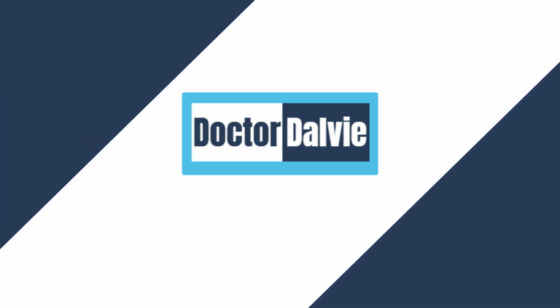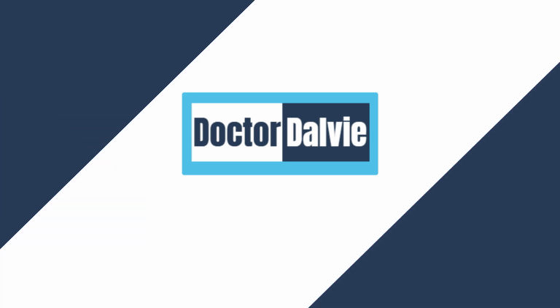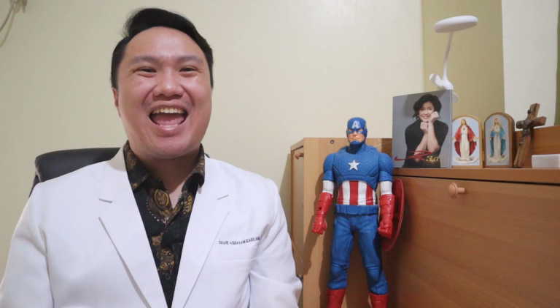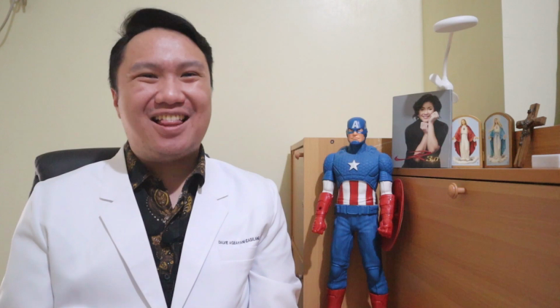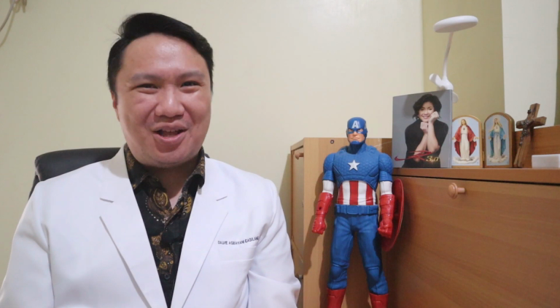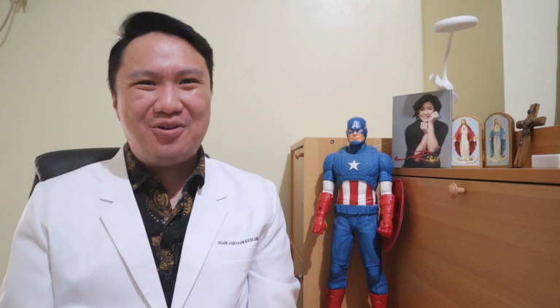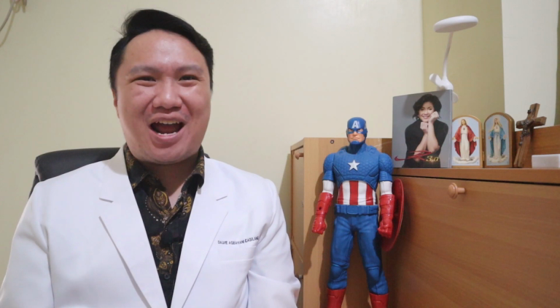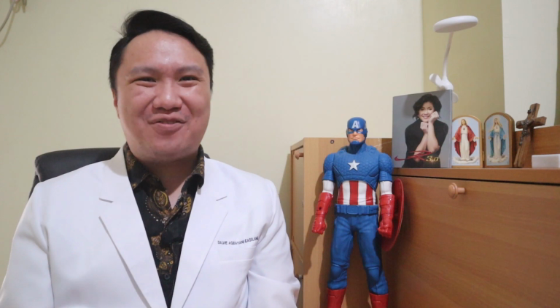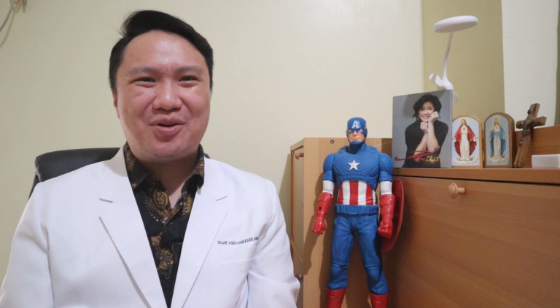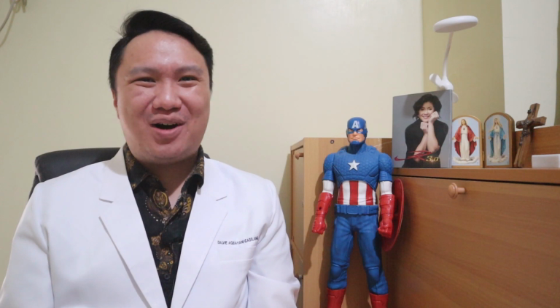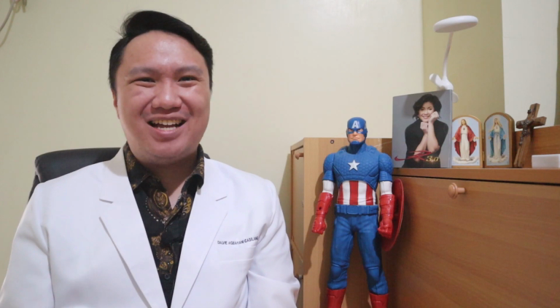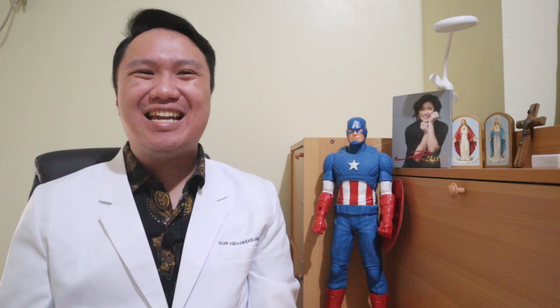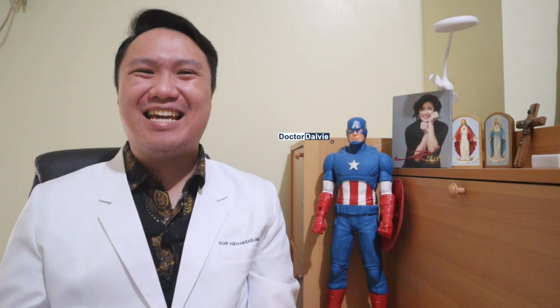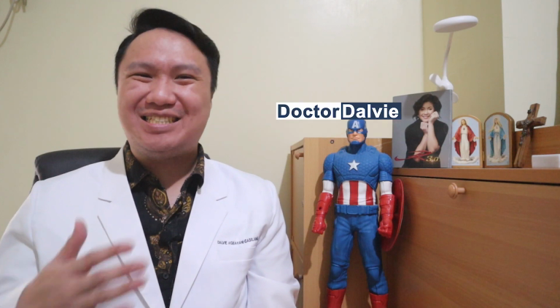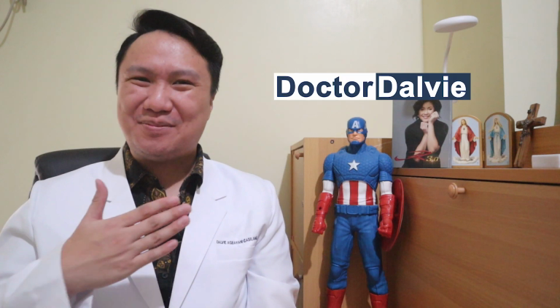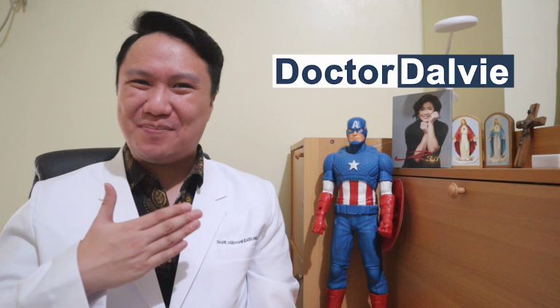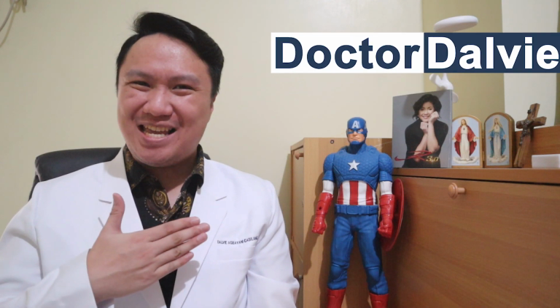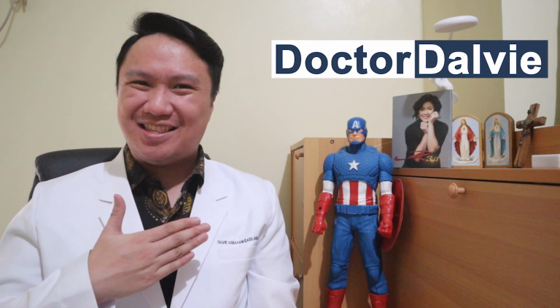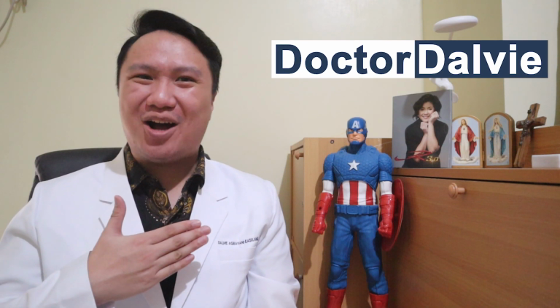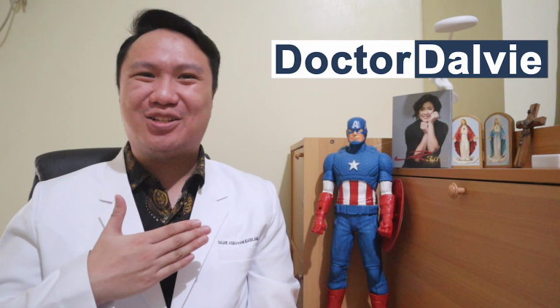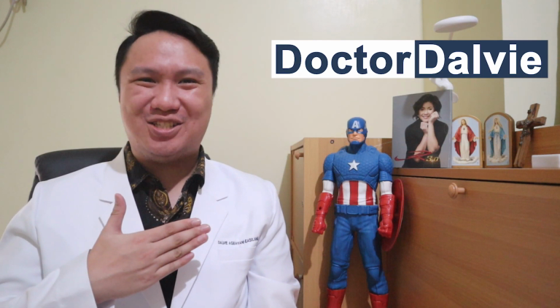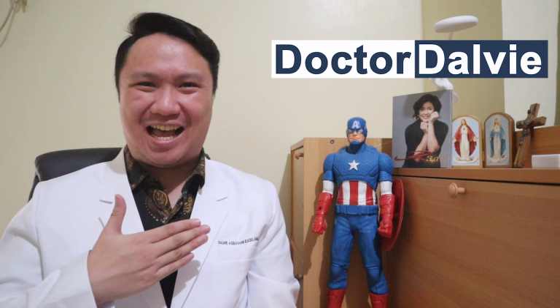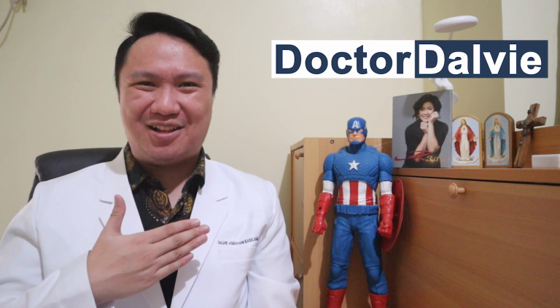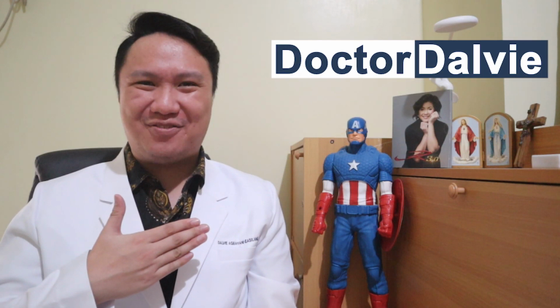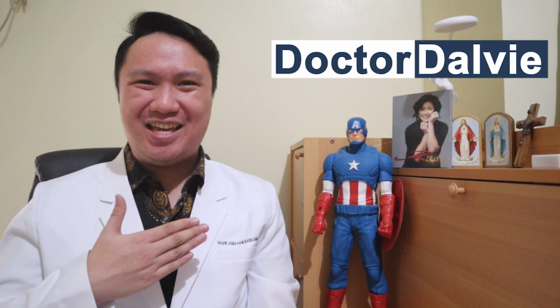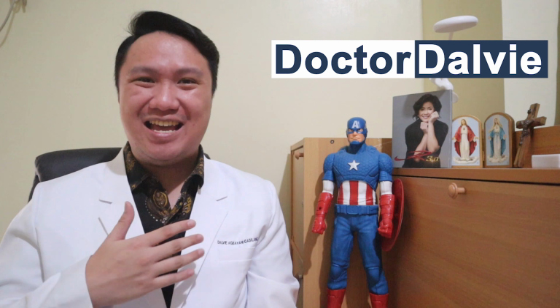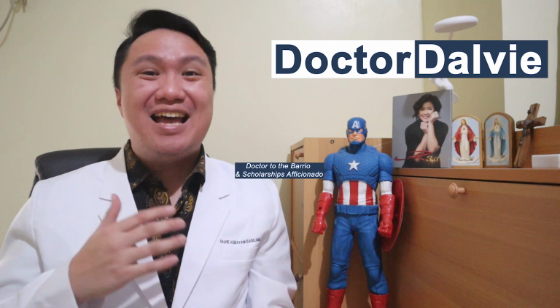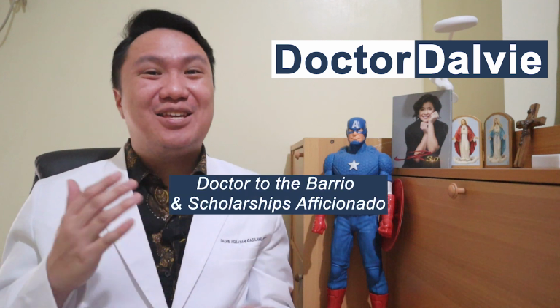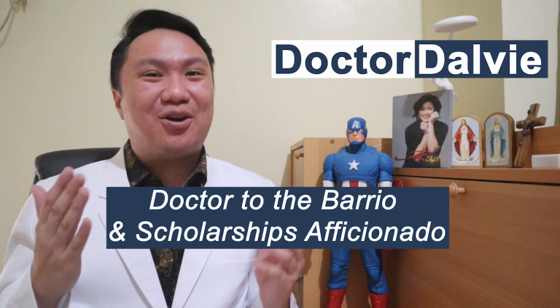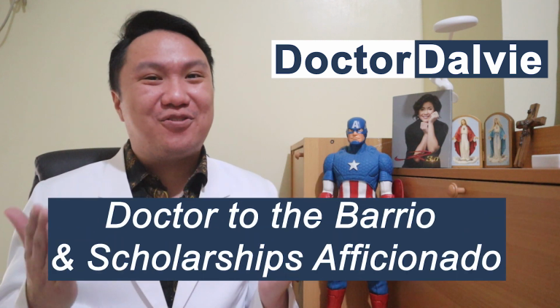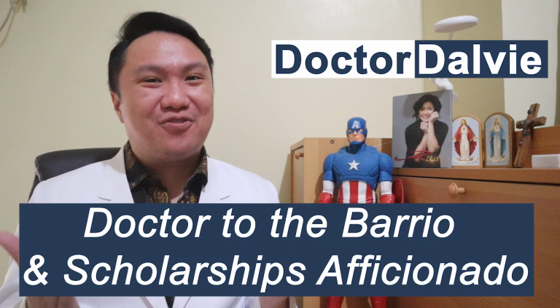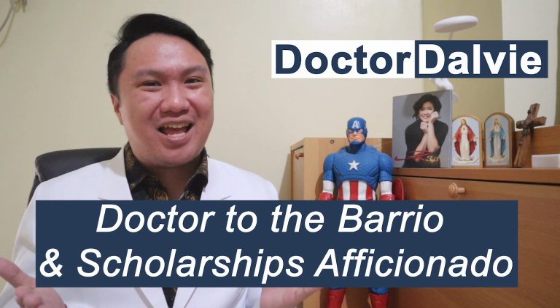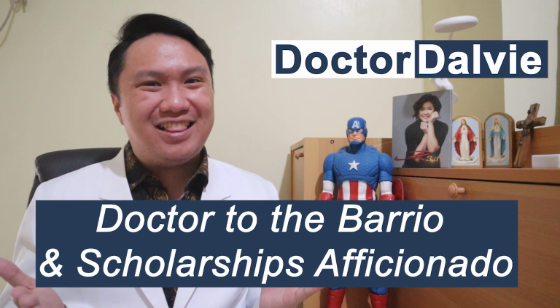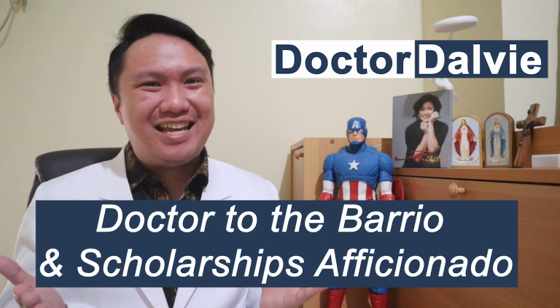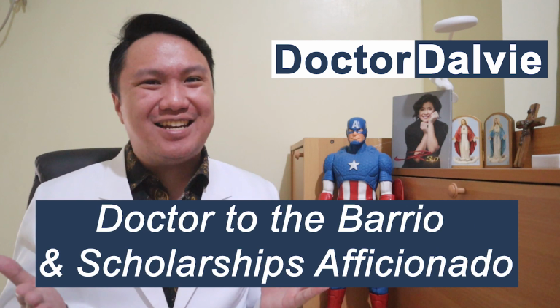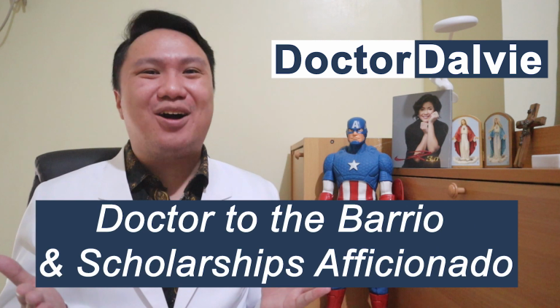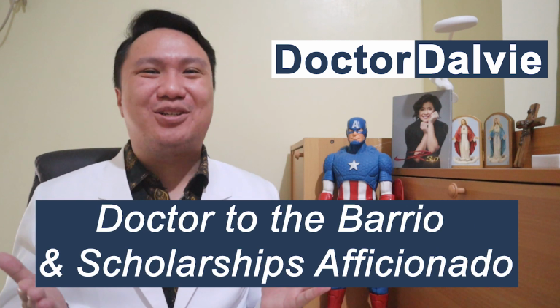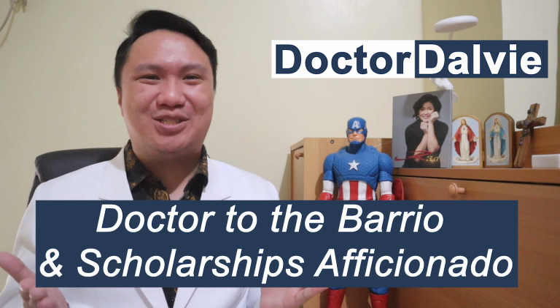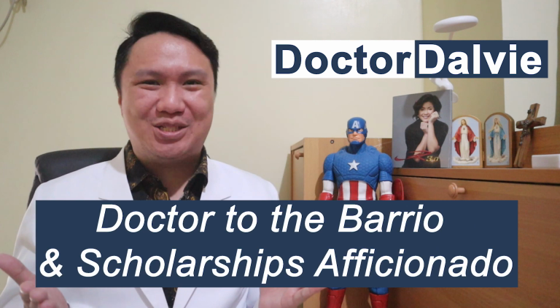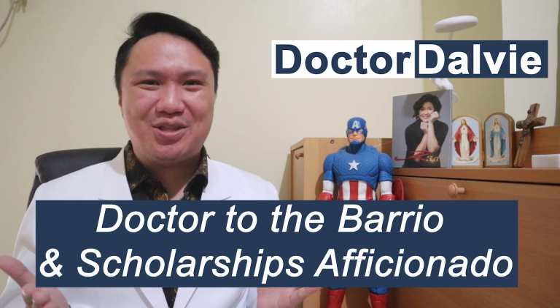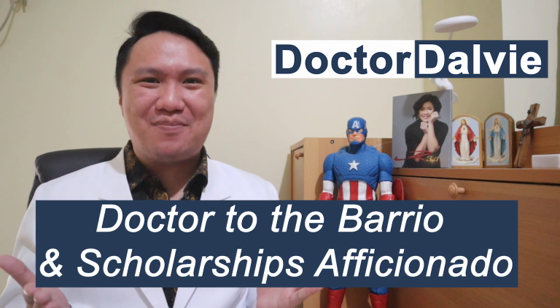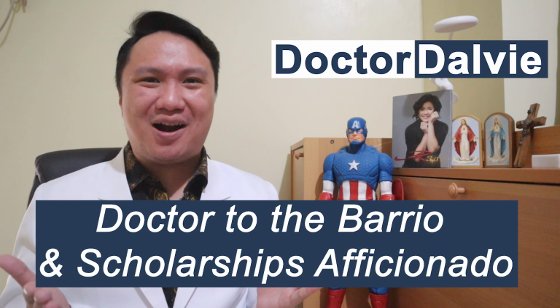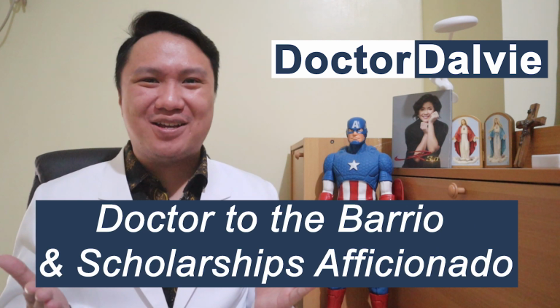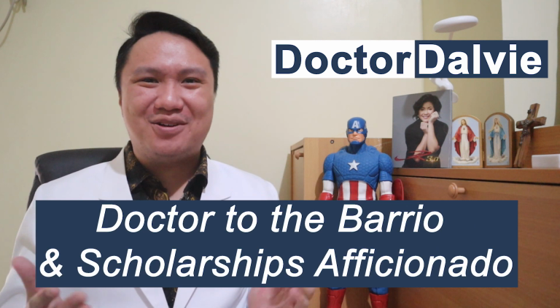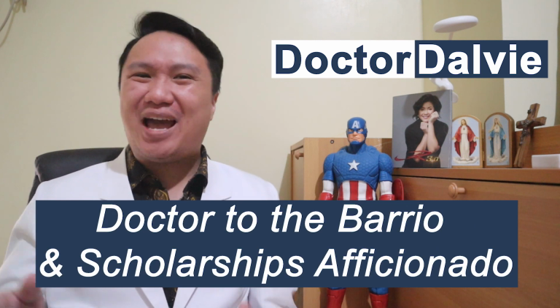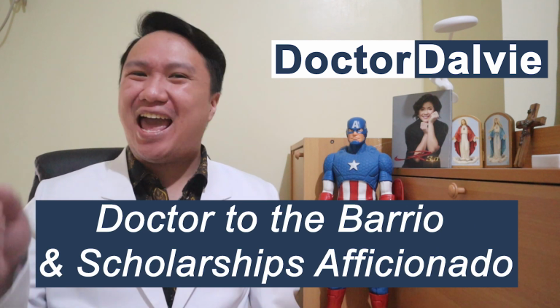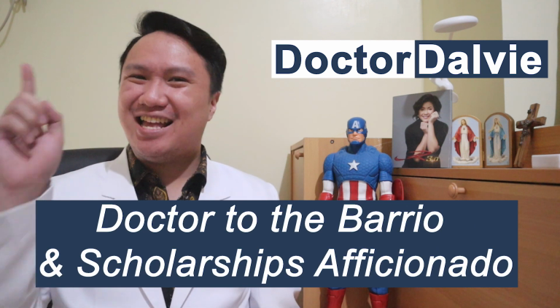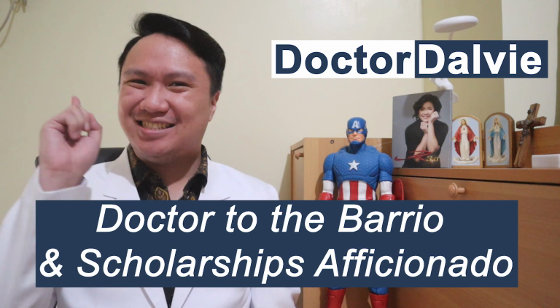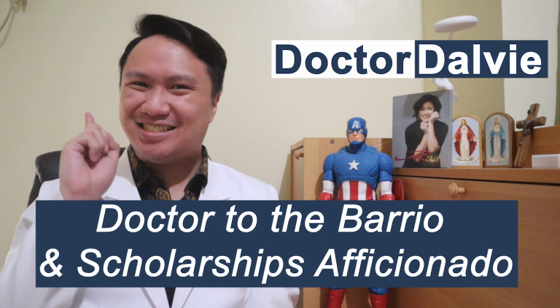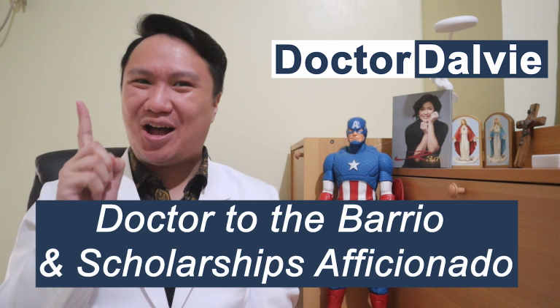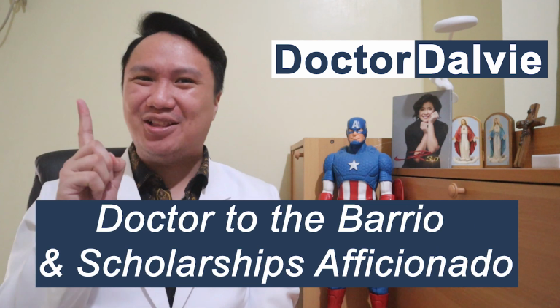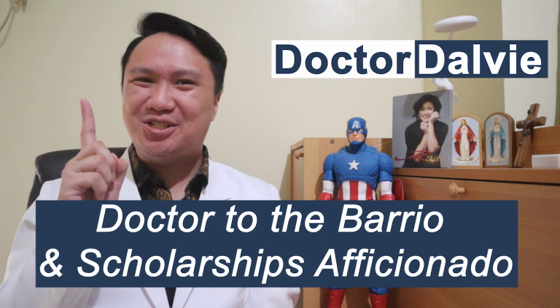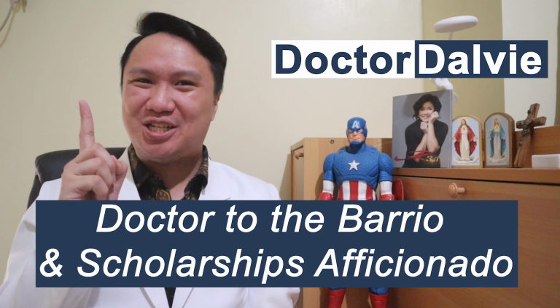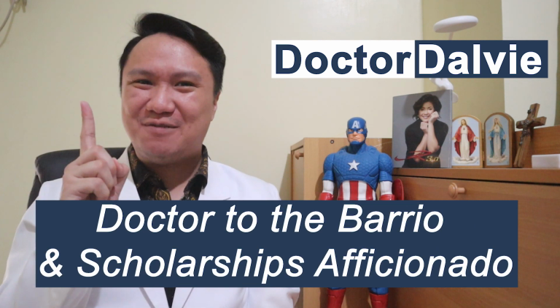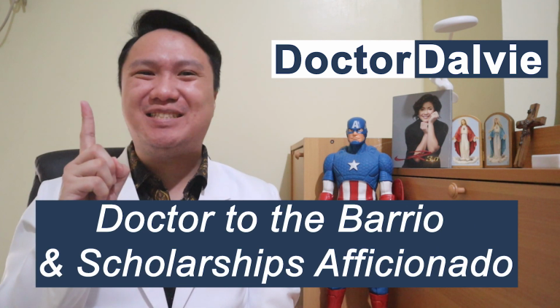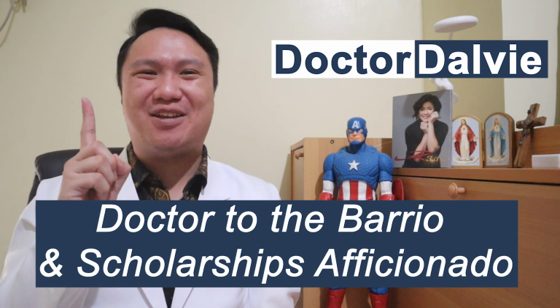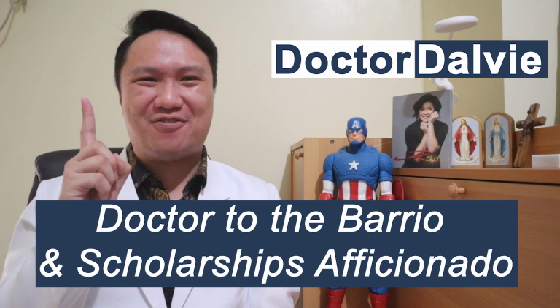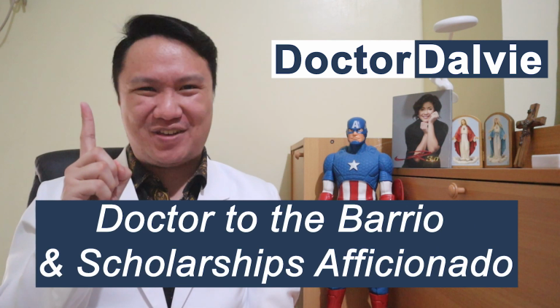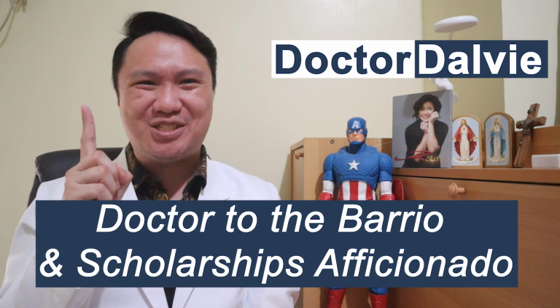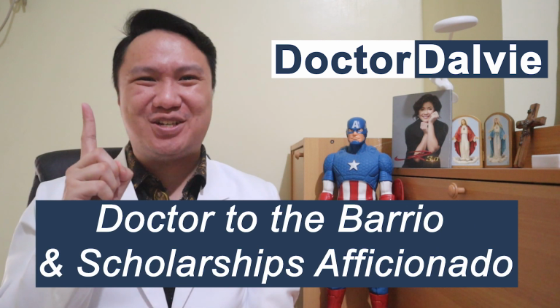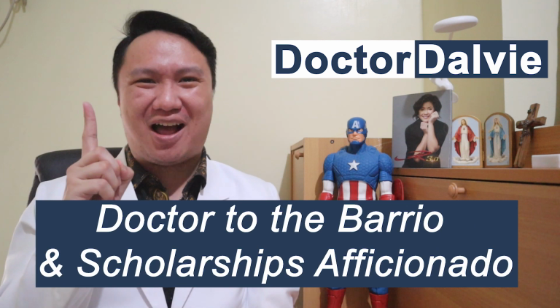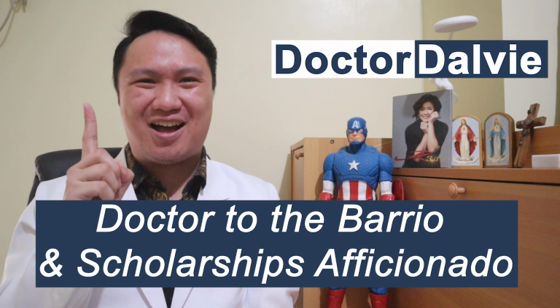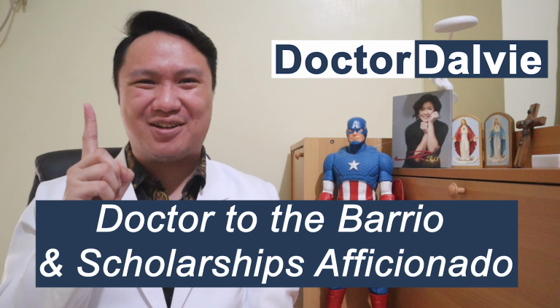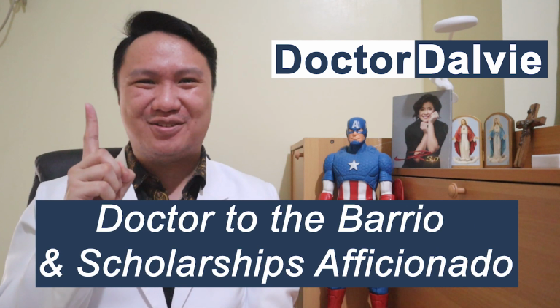Hello everyone! It's me, Dr. Dalvi, your friendly doctor to the barrio and scholarships aficionado.